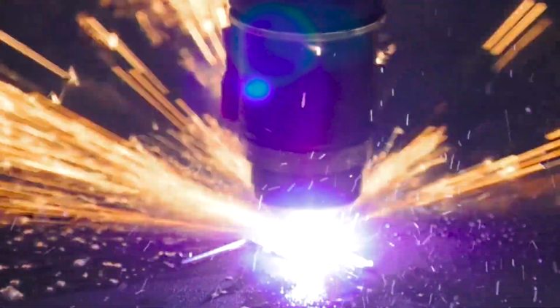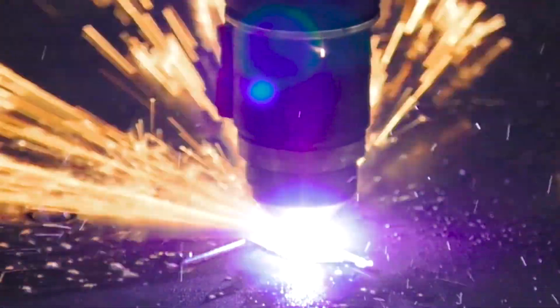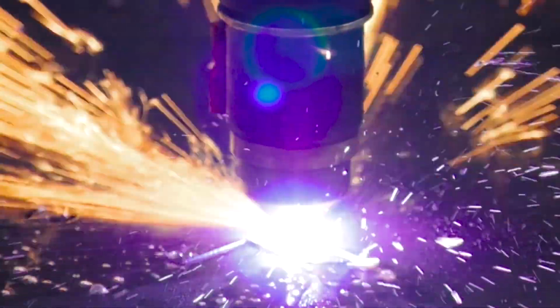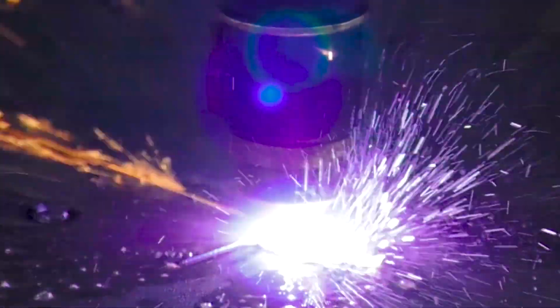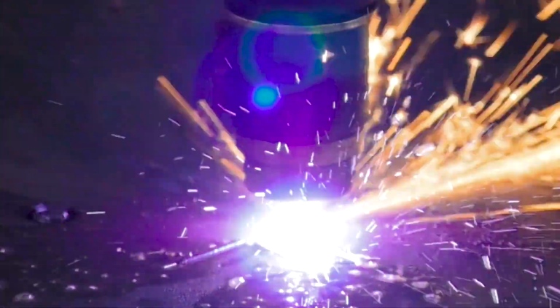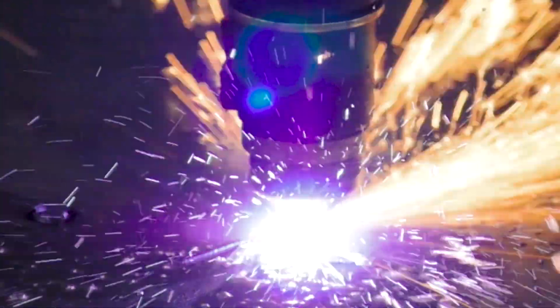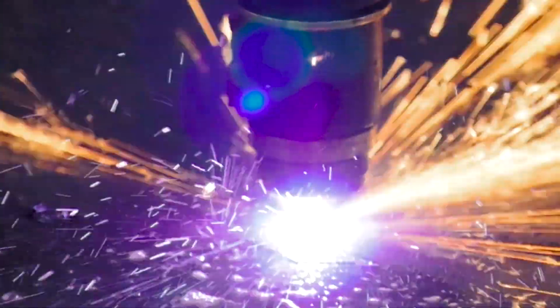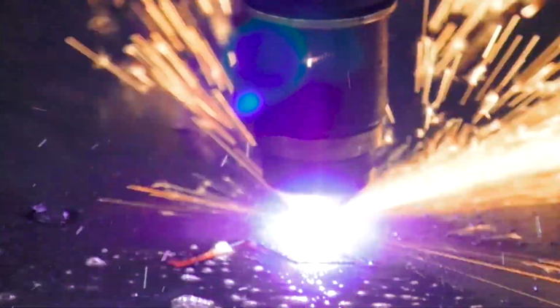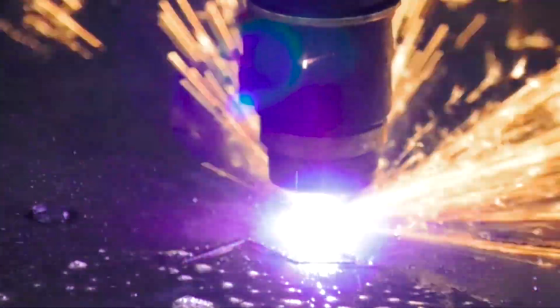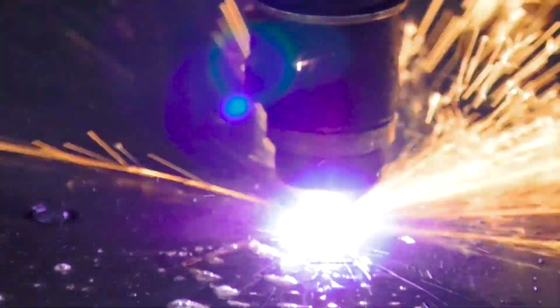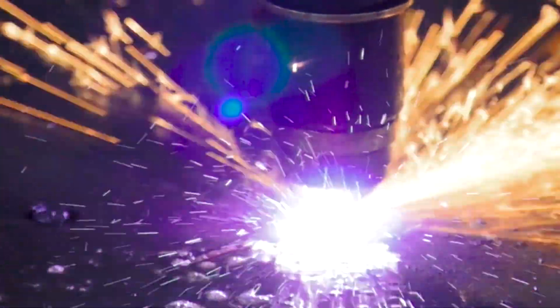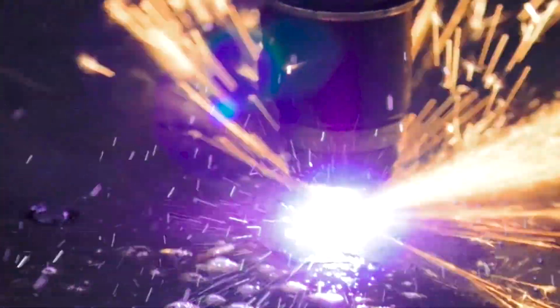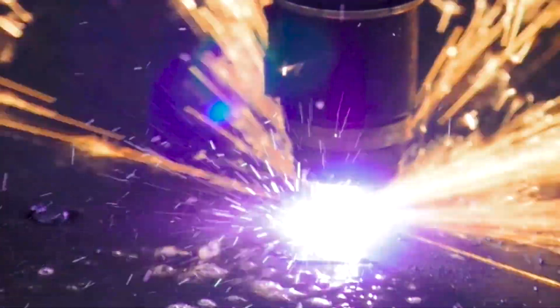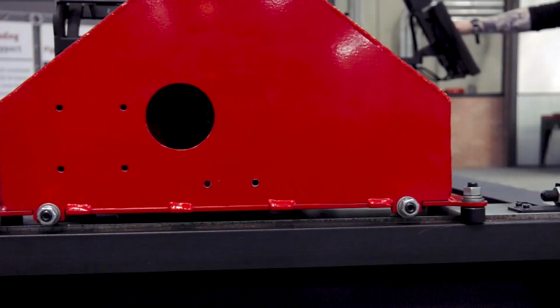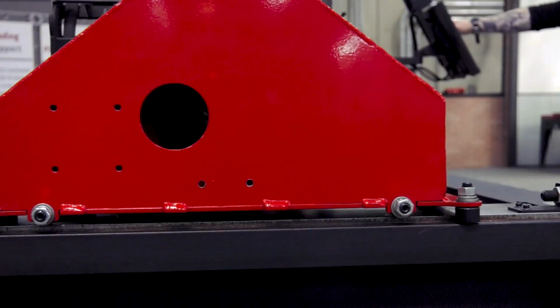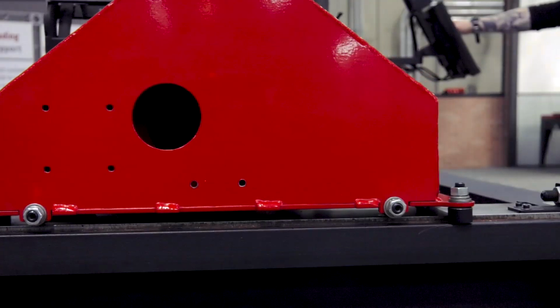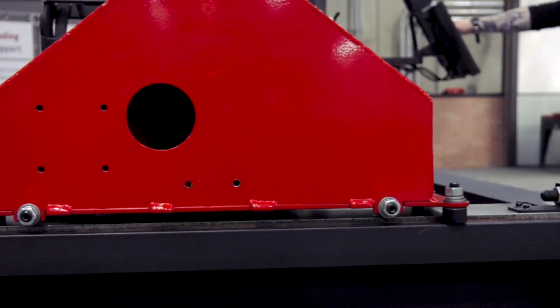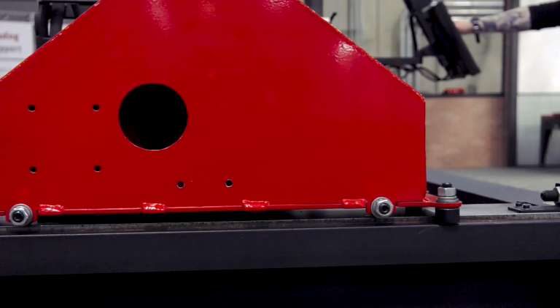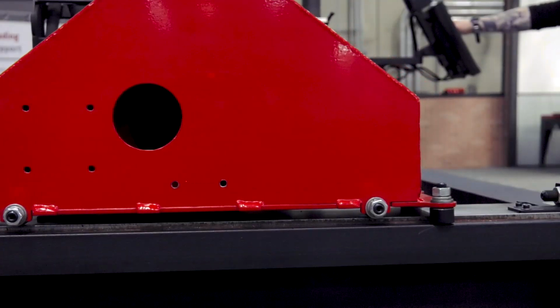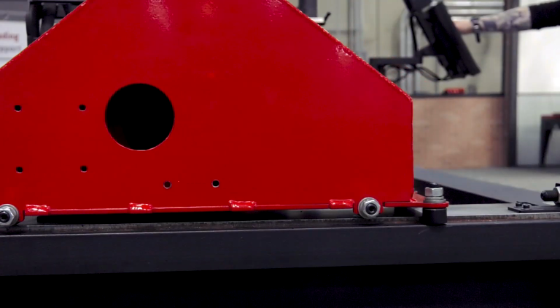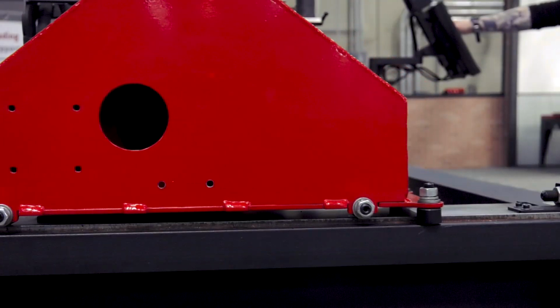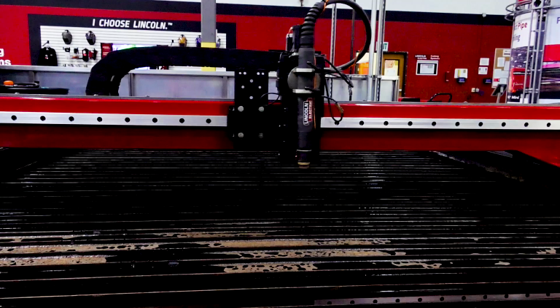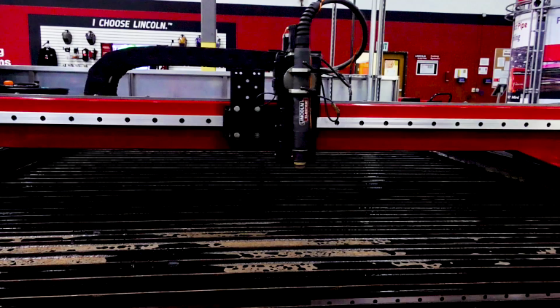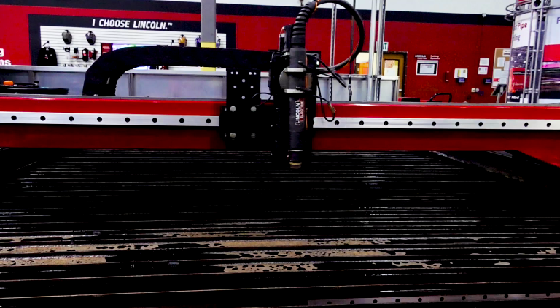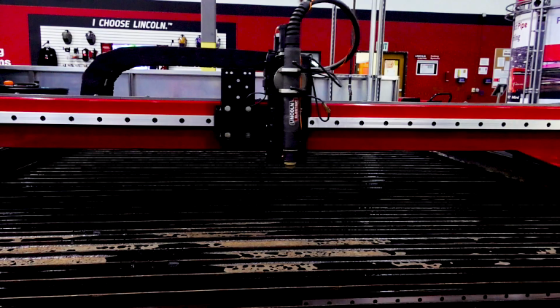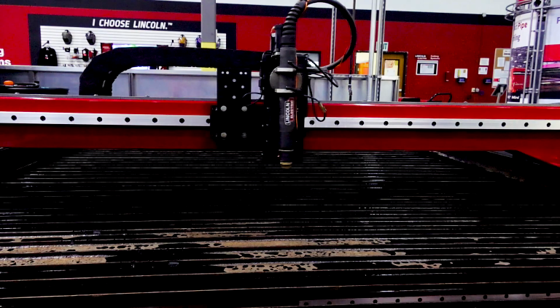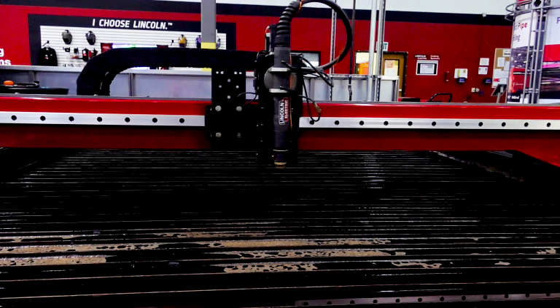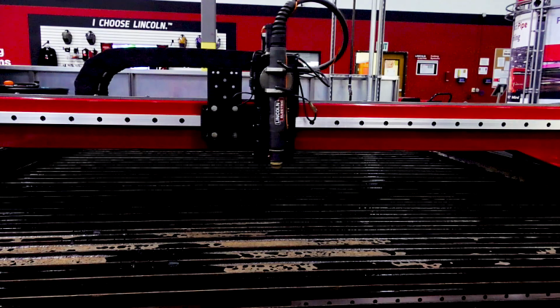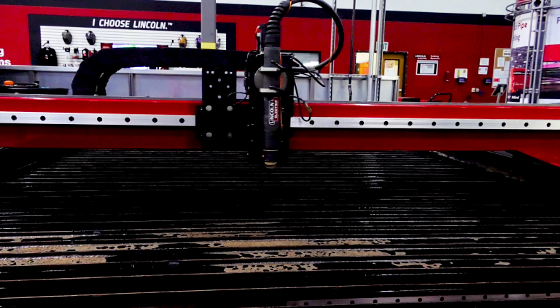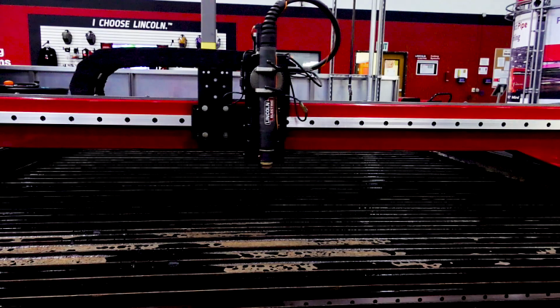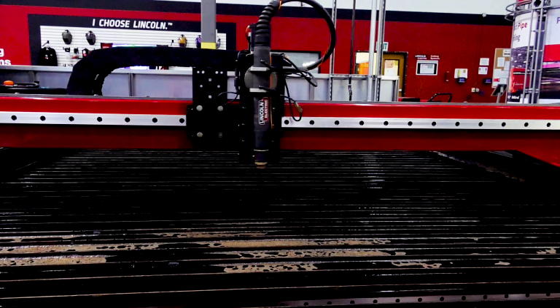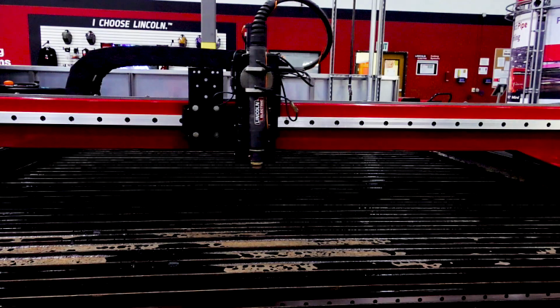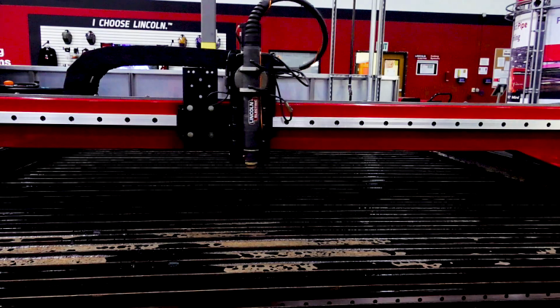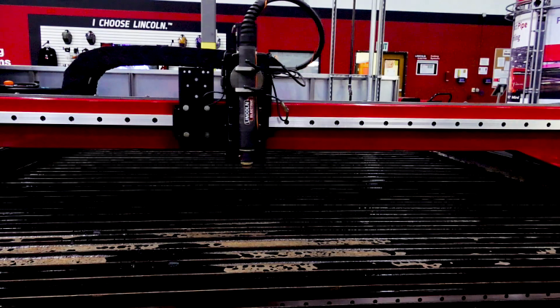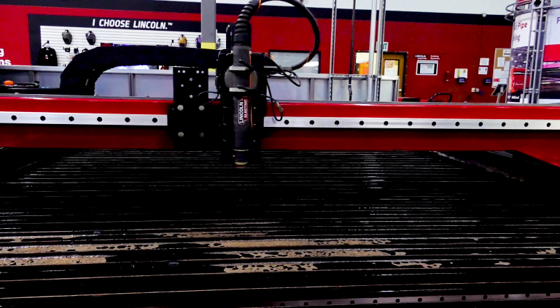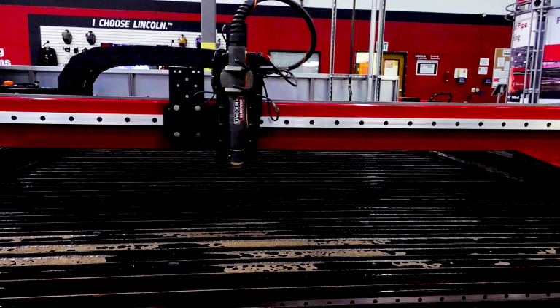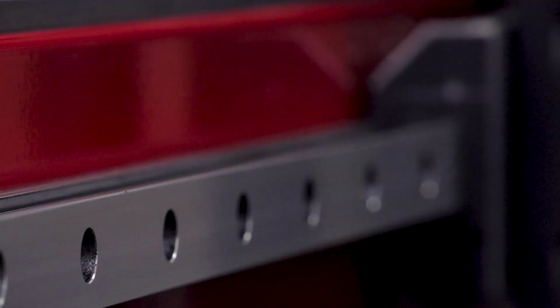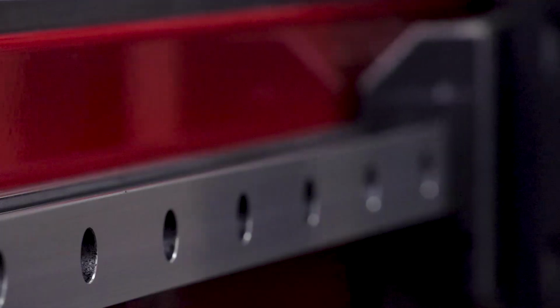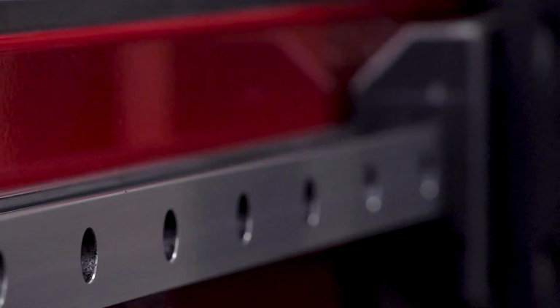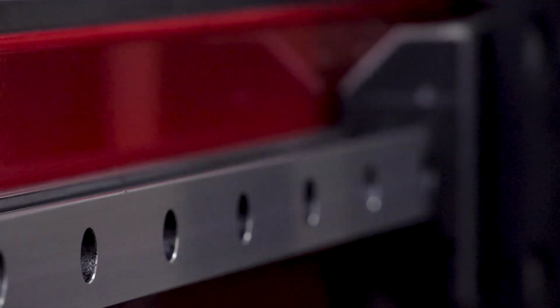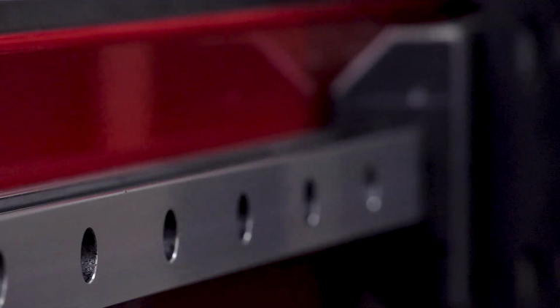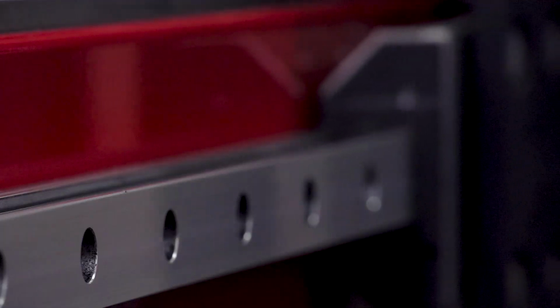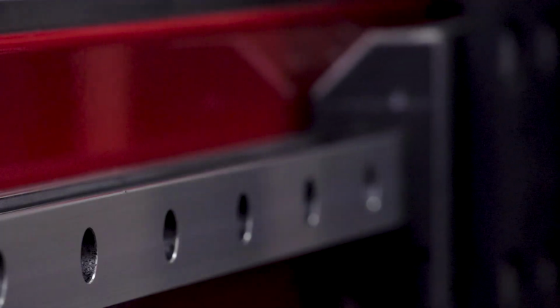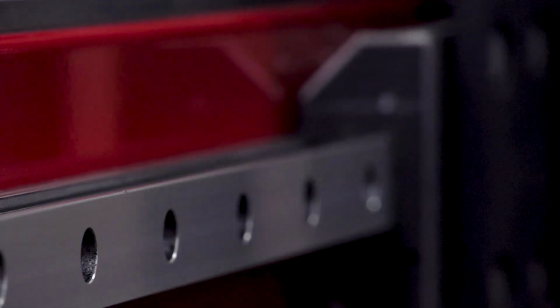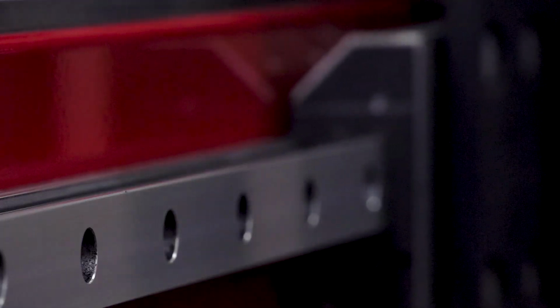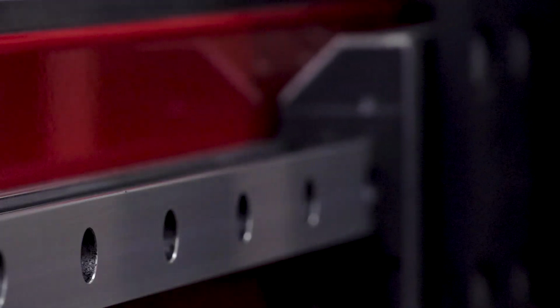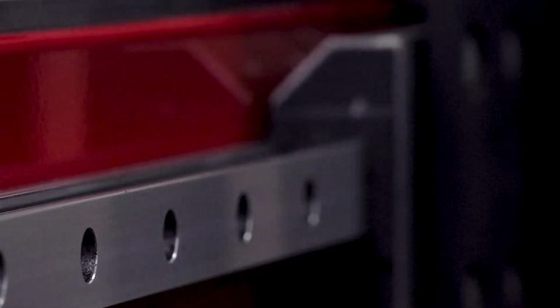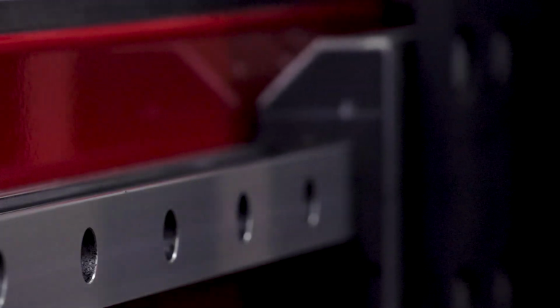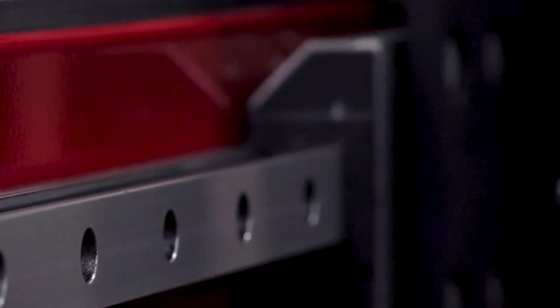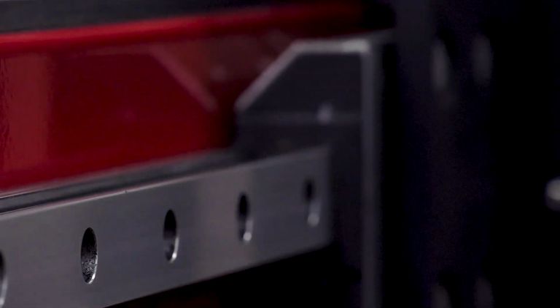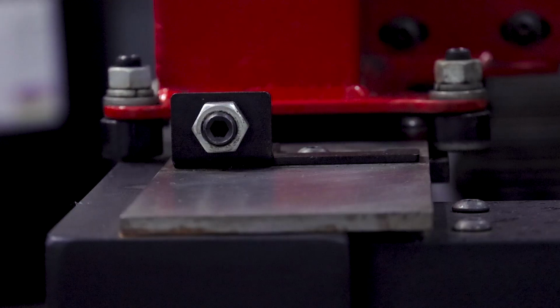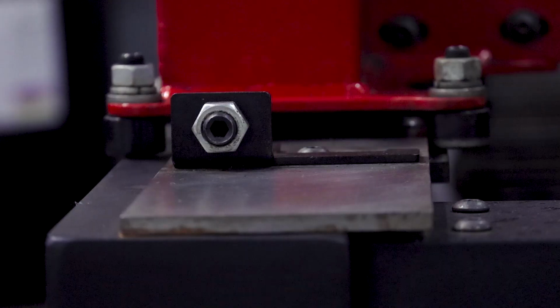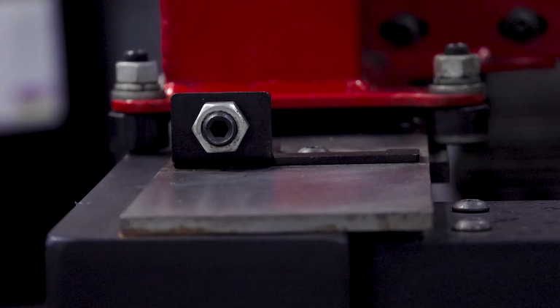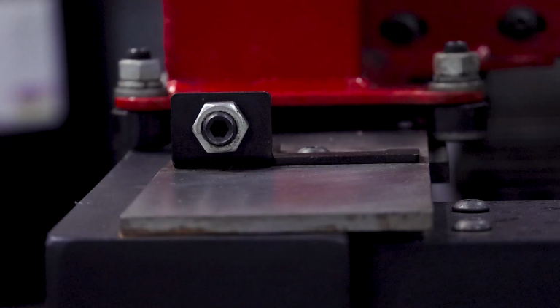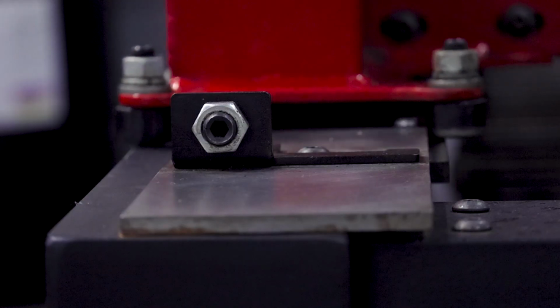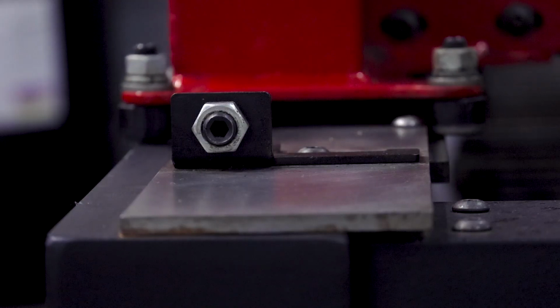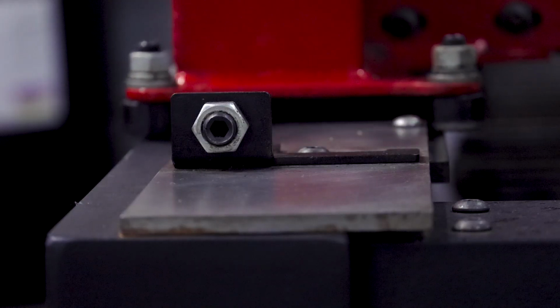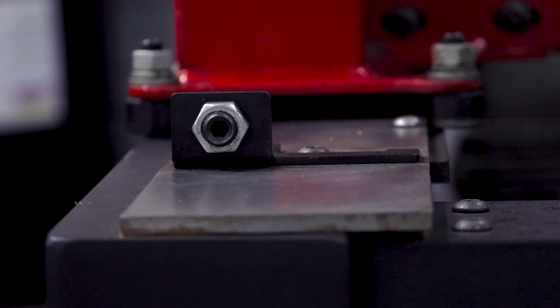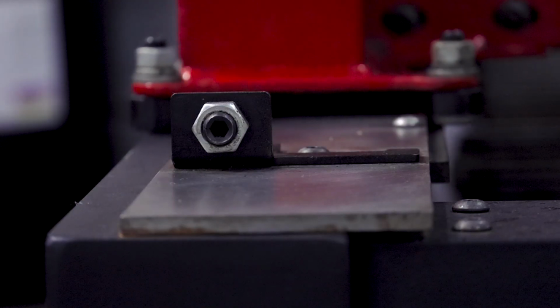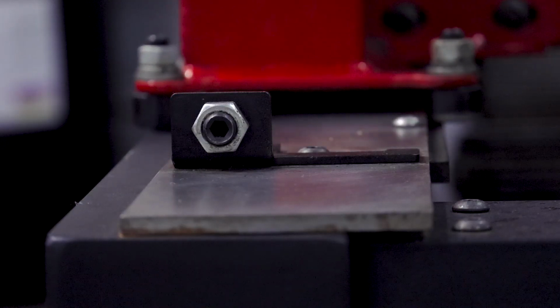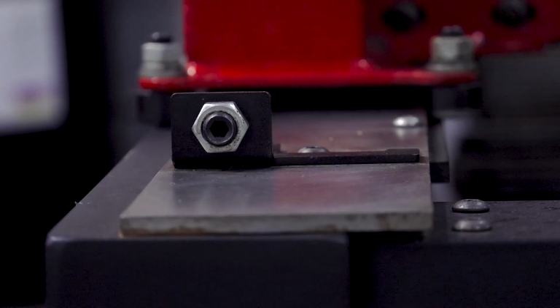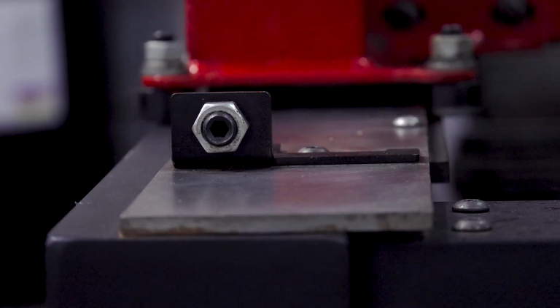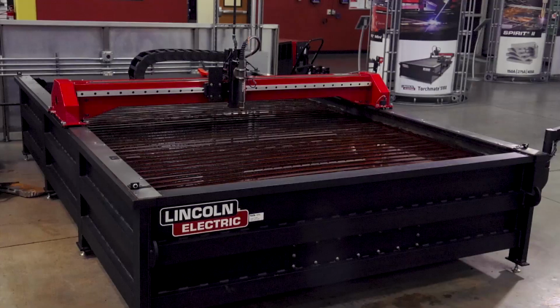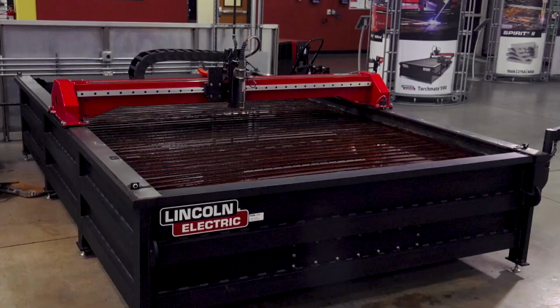Recent improvements have kept the Torchmate X as an excellent choice when you need a cutting table that can withstand the rigors of a harsher shop environment.